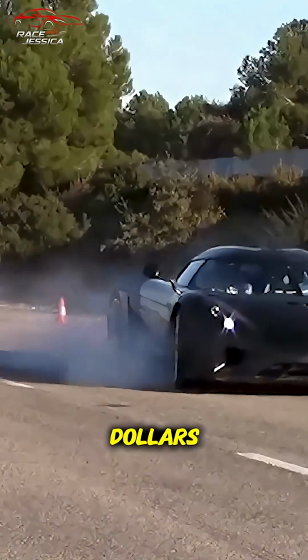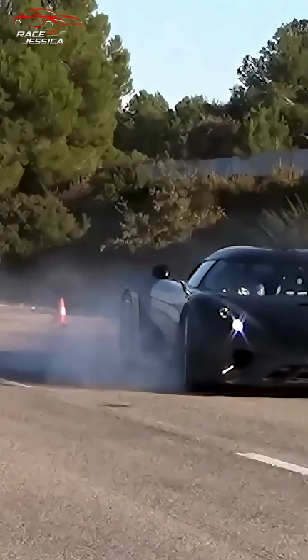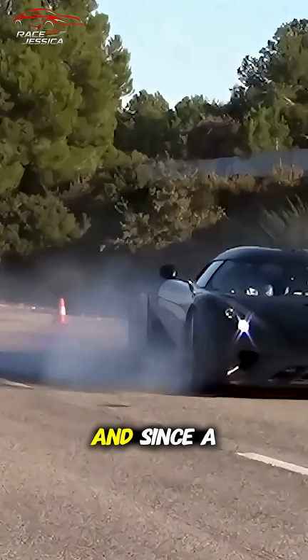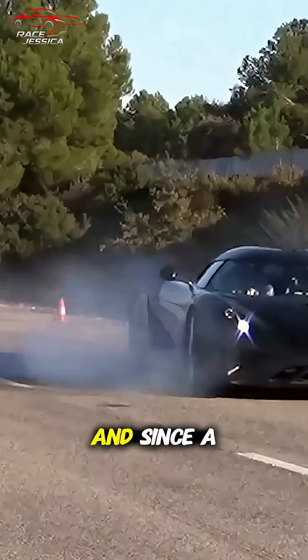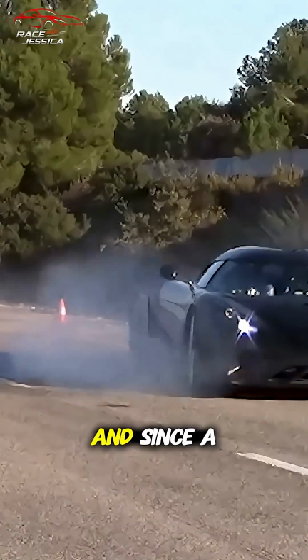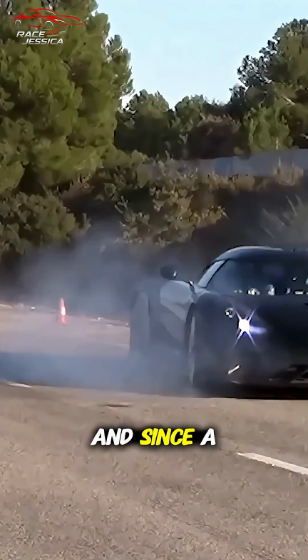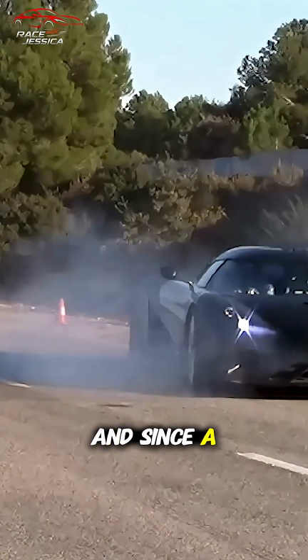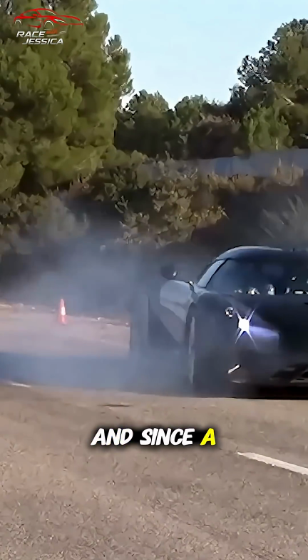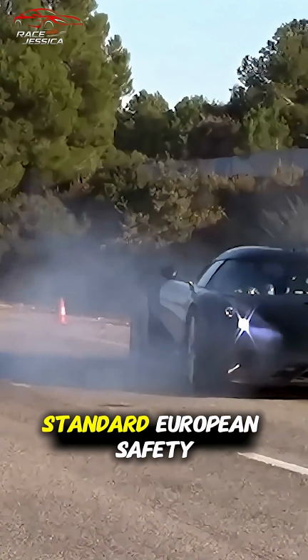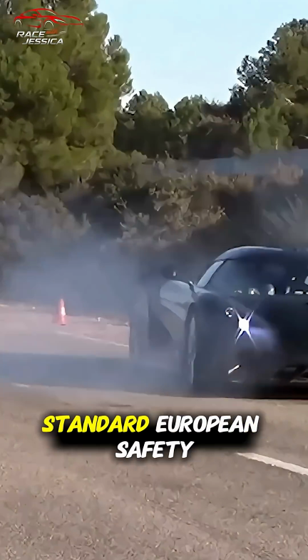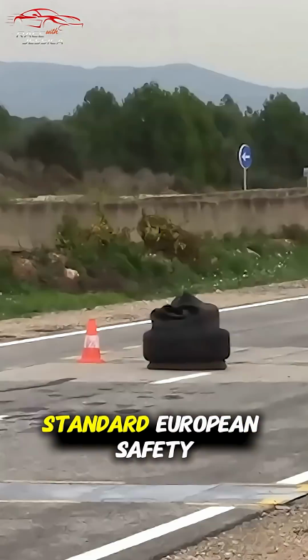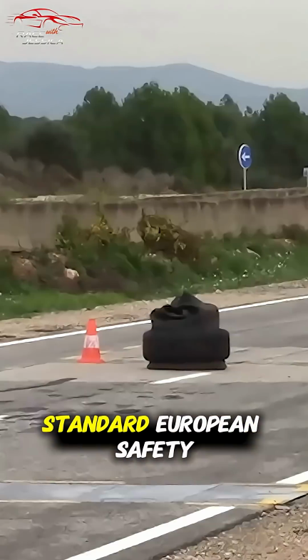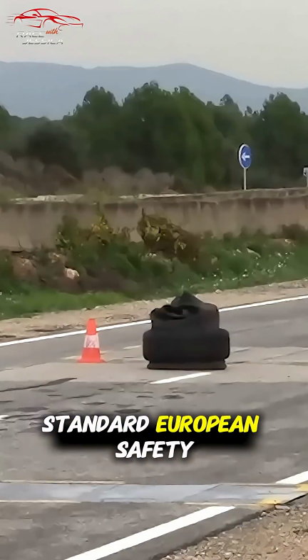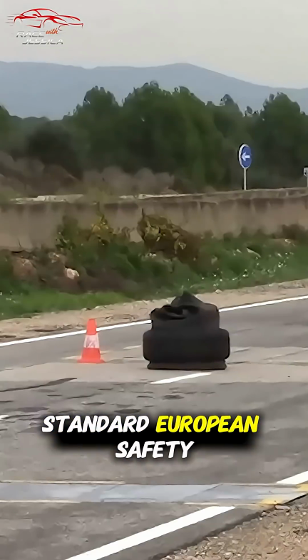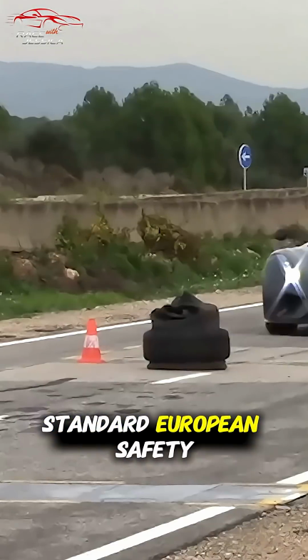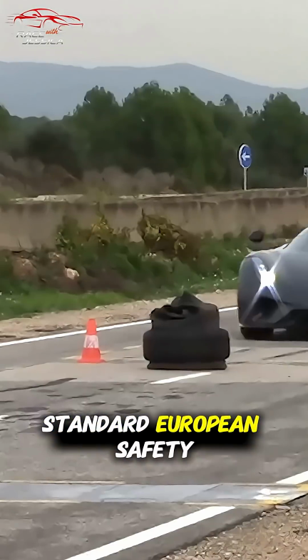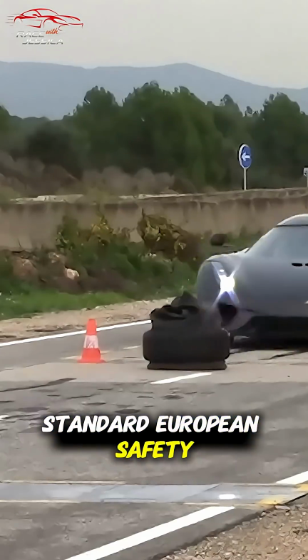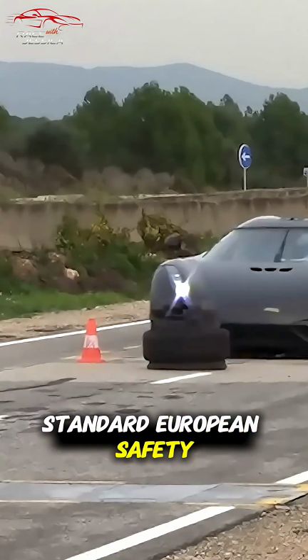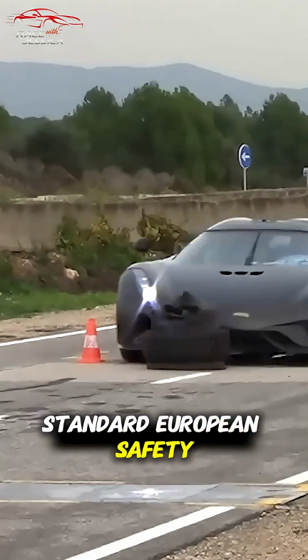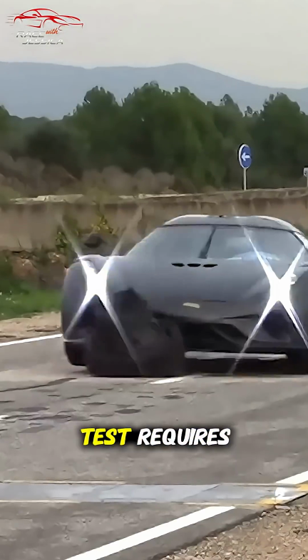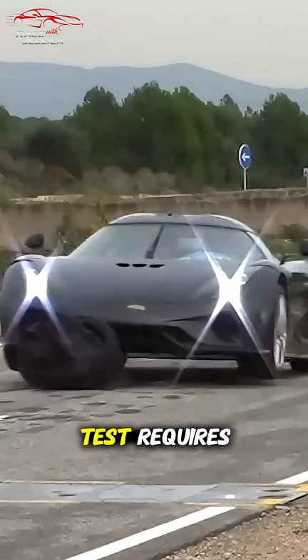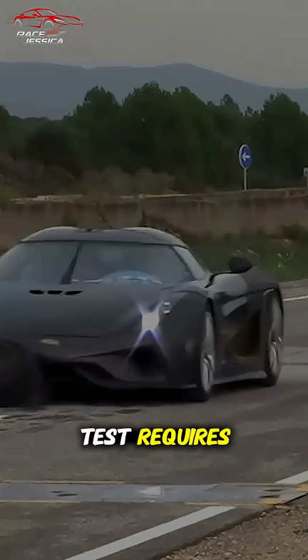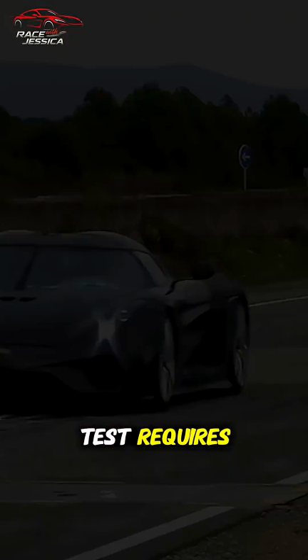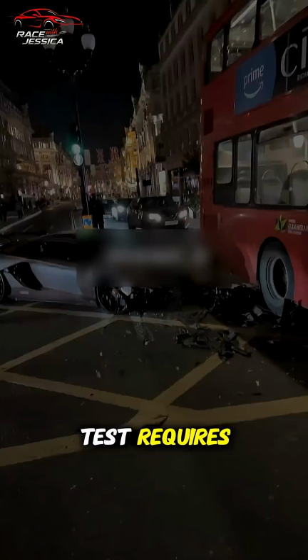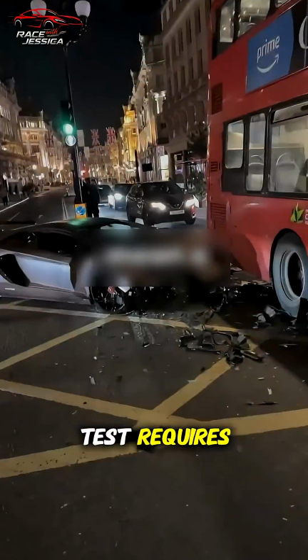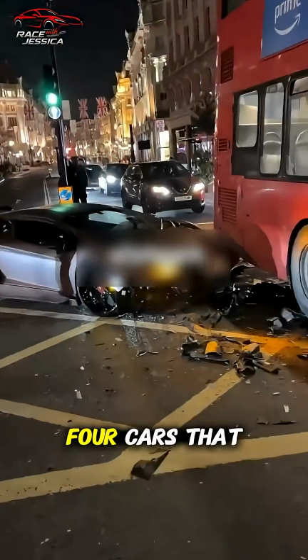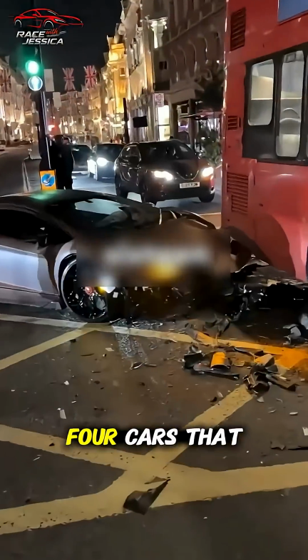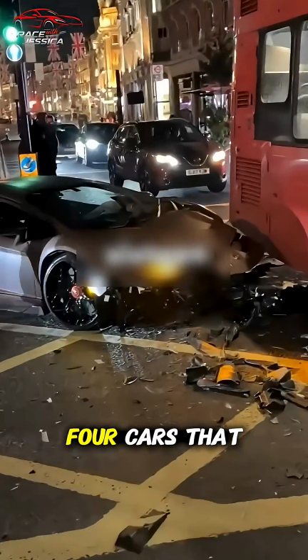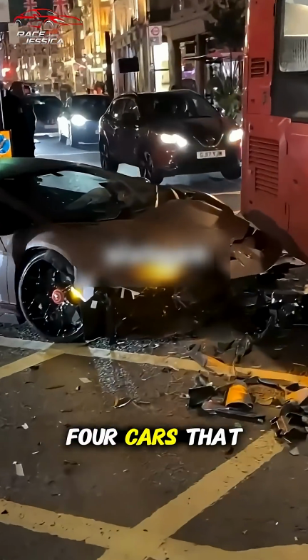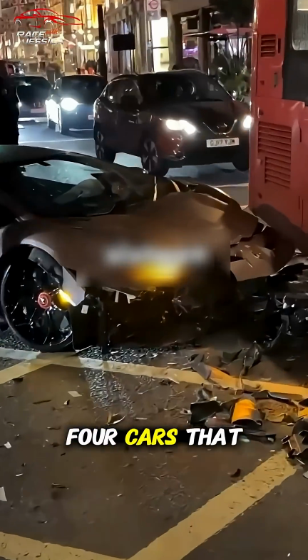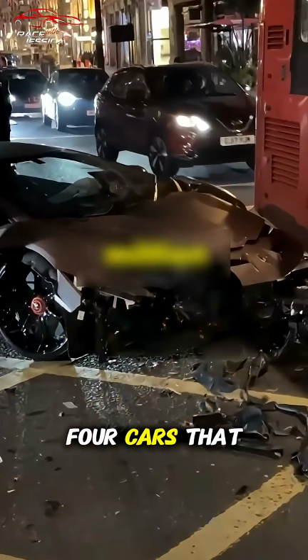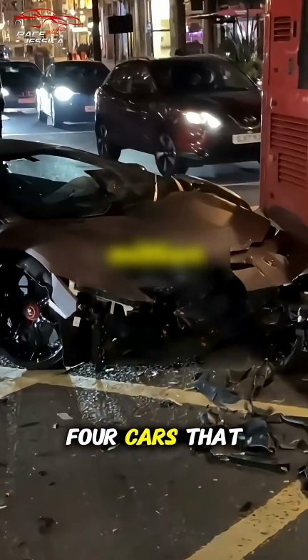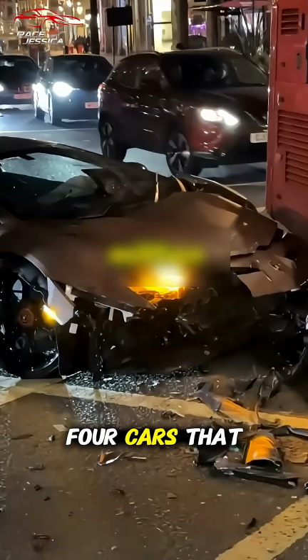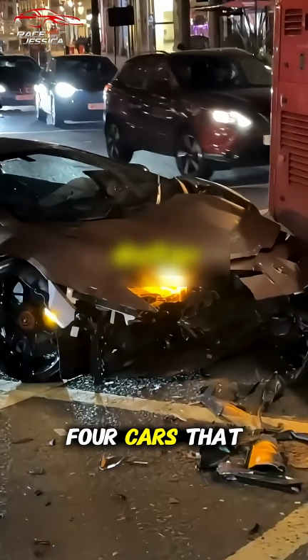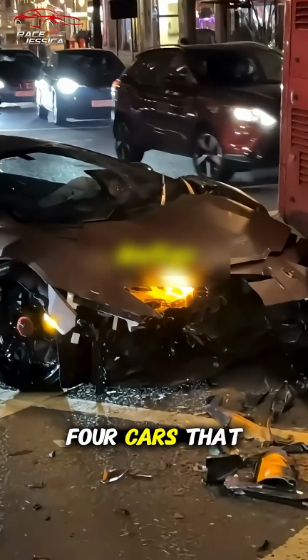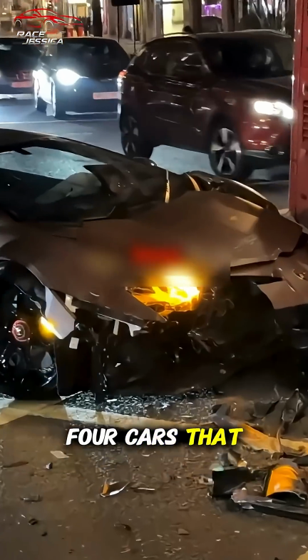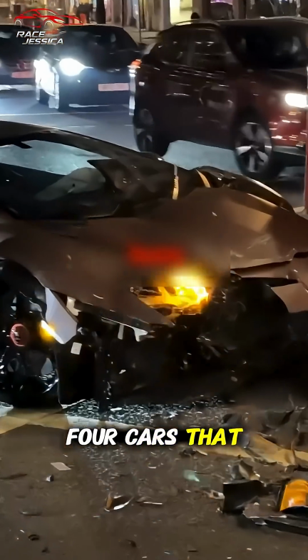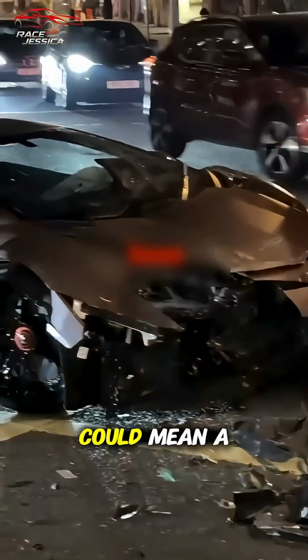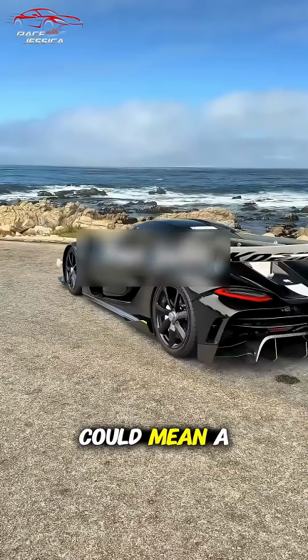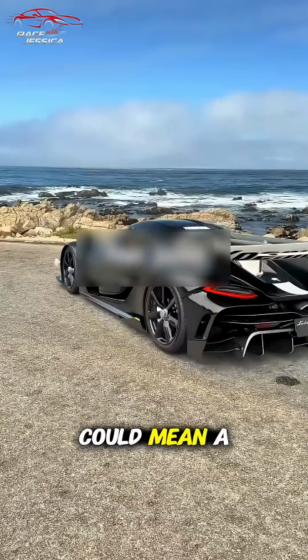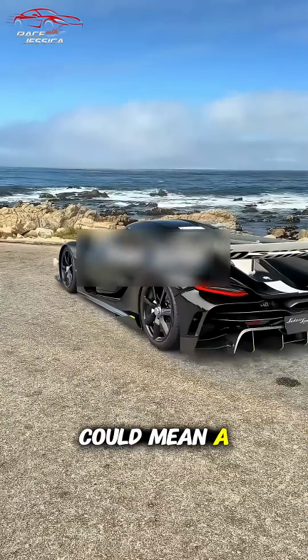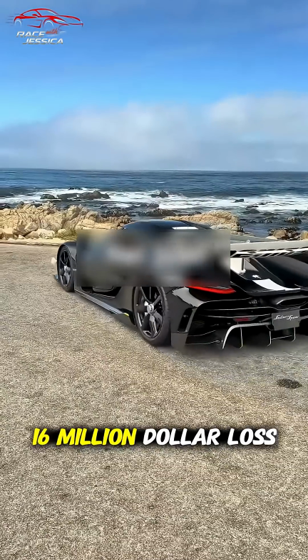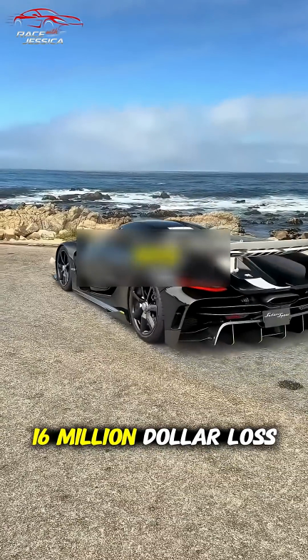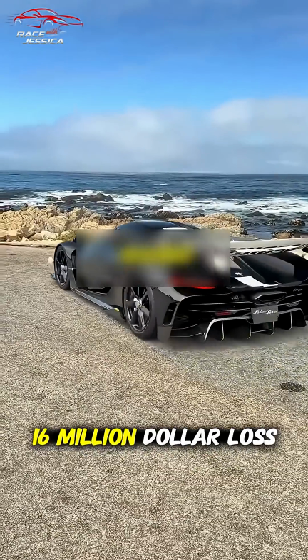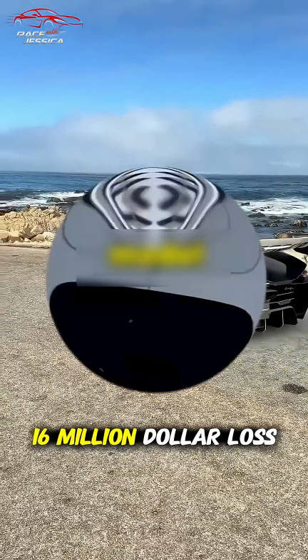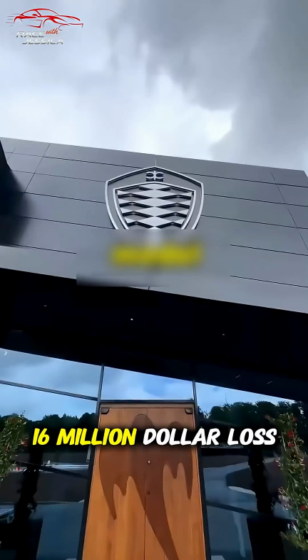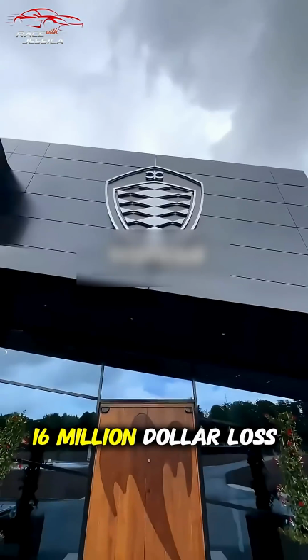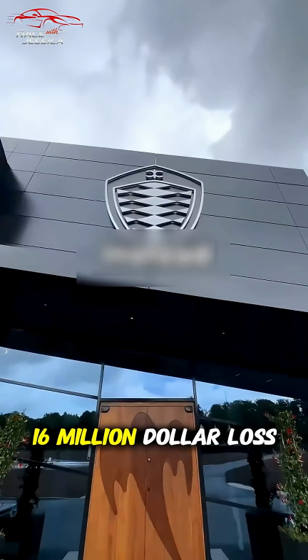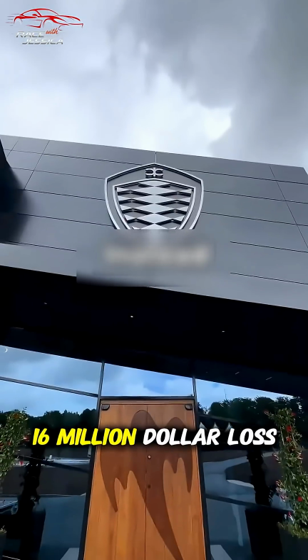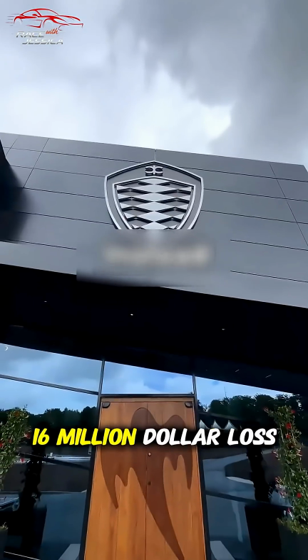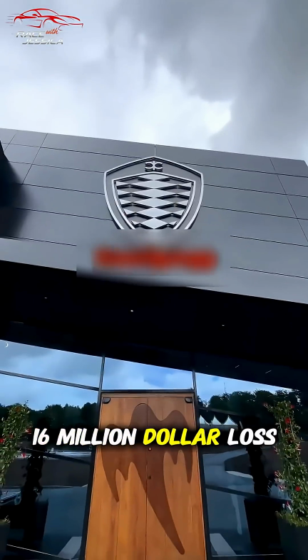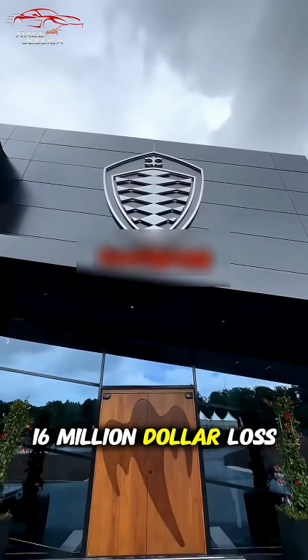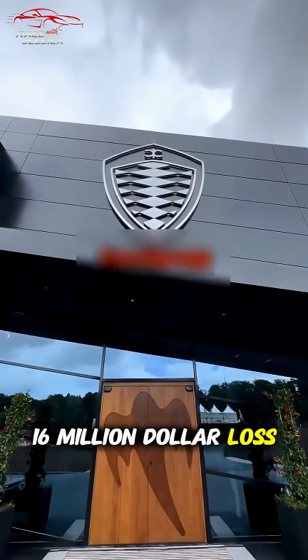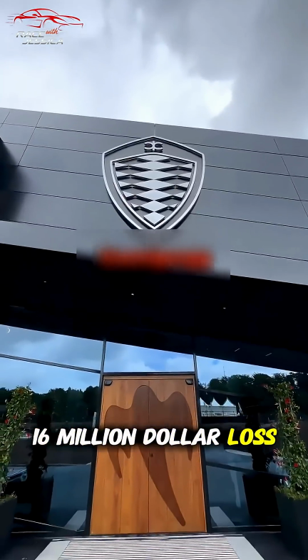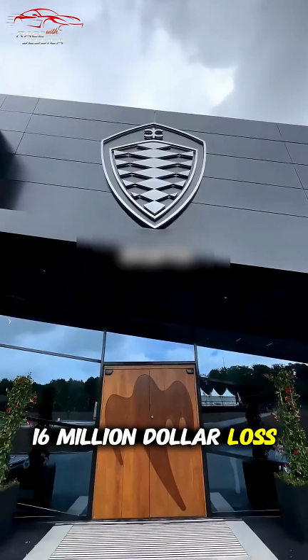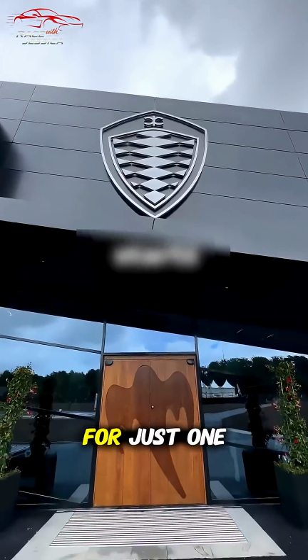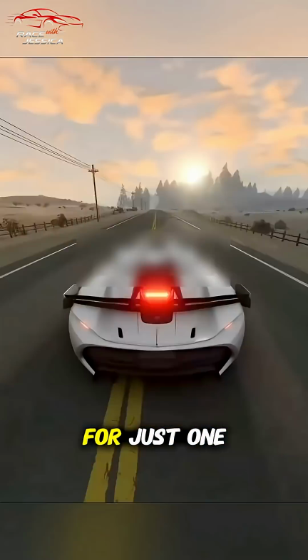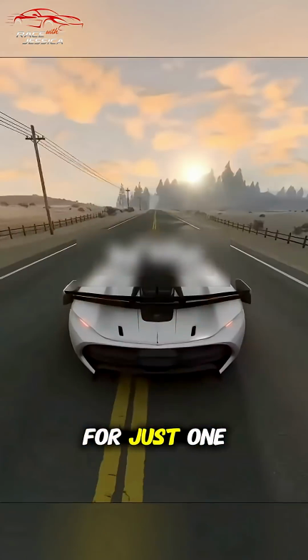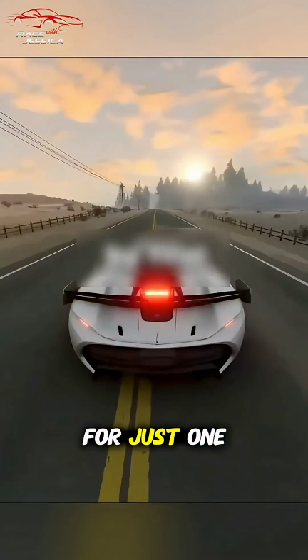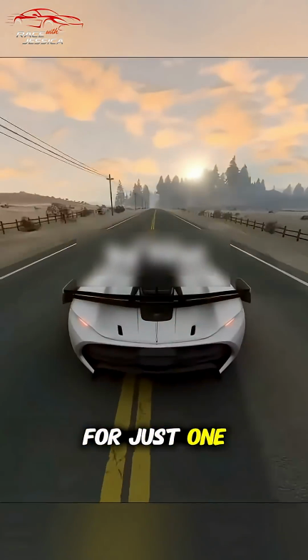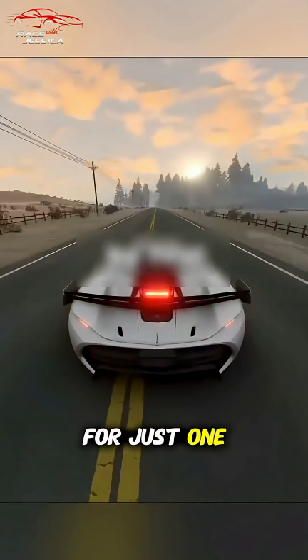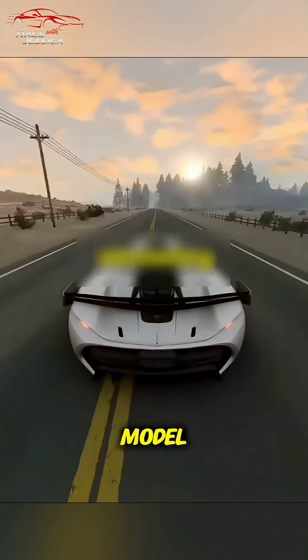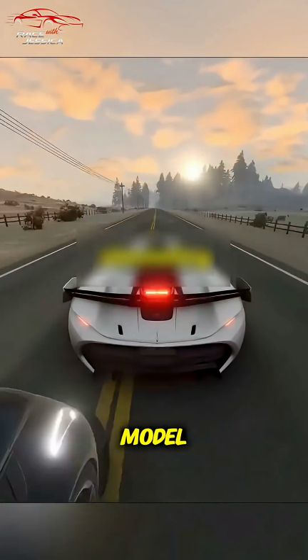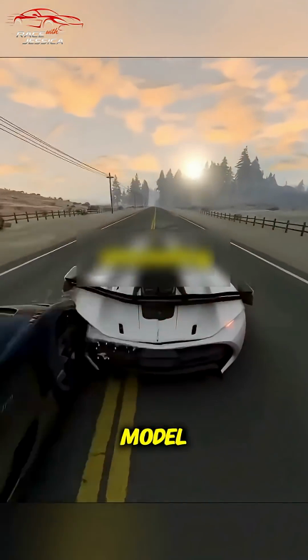And since a standard European safety test requires four cars, that could mean a 16 million dollar loss for just one model.